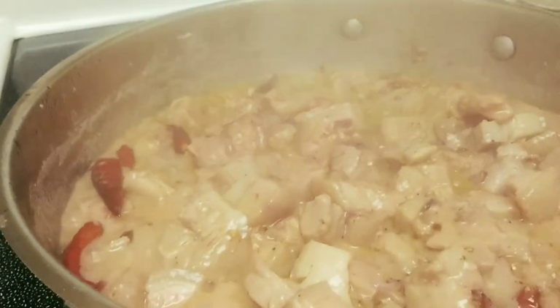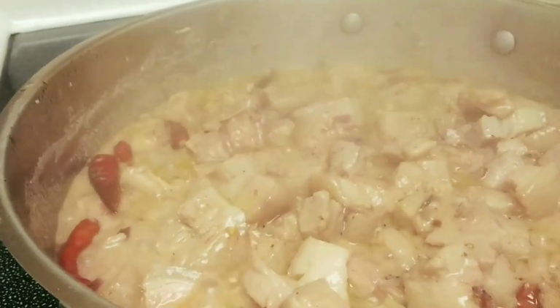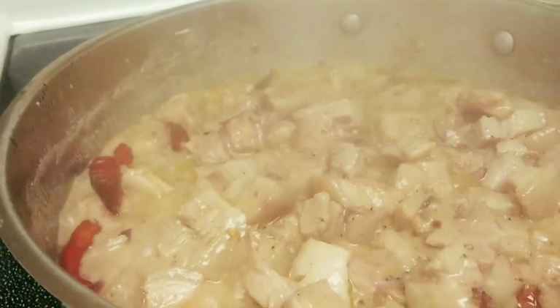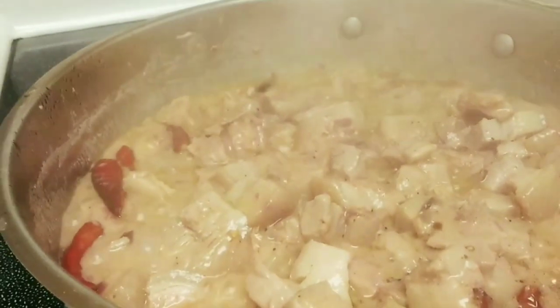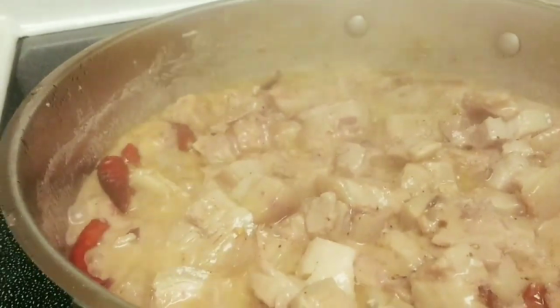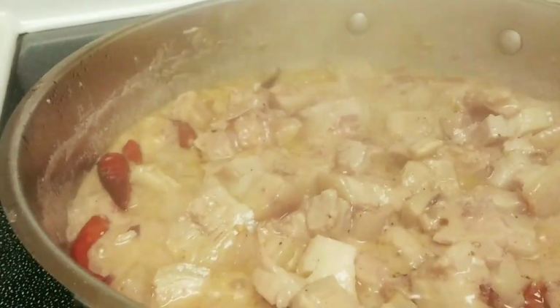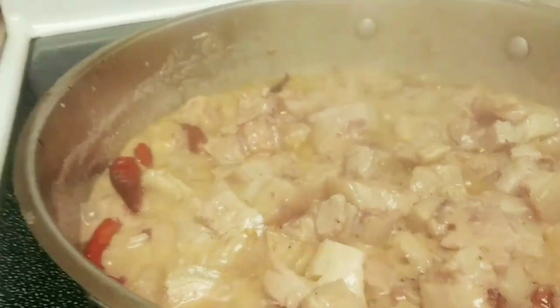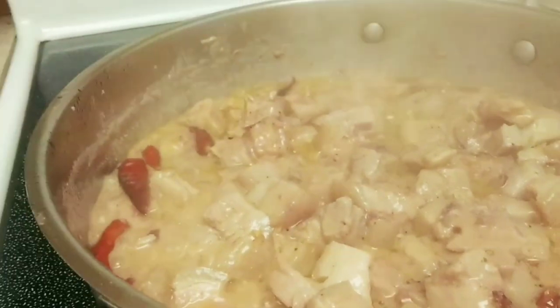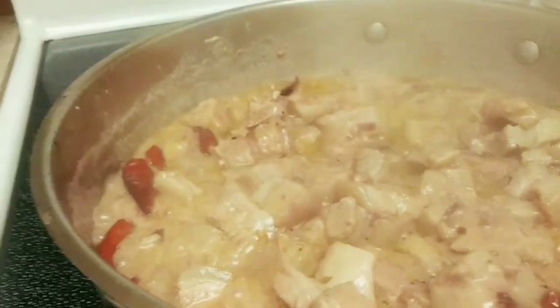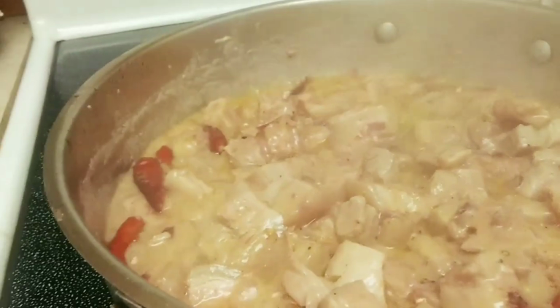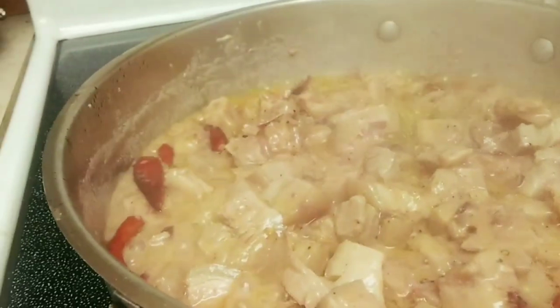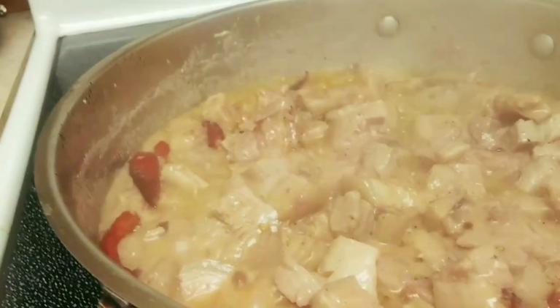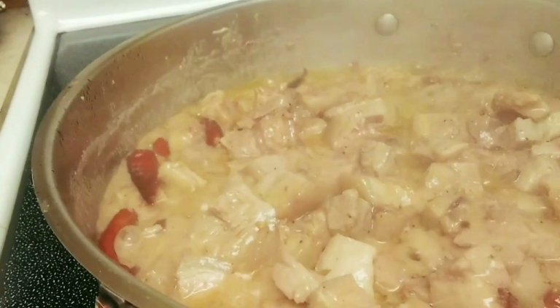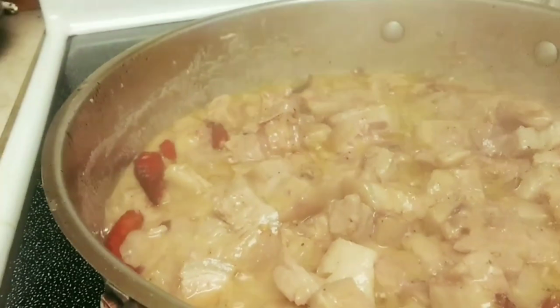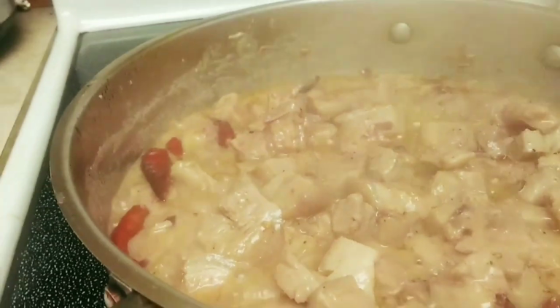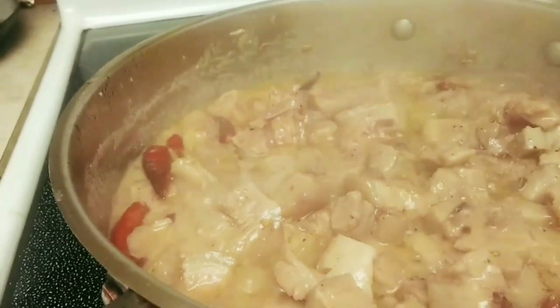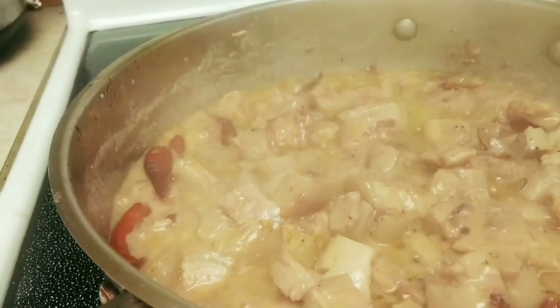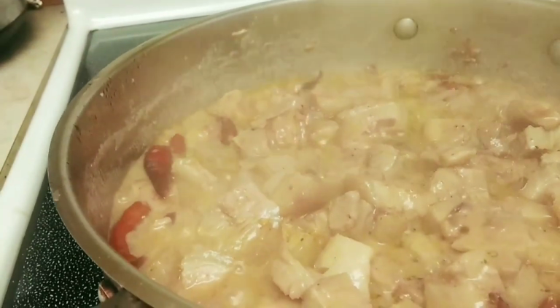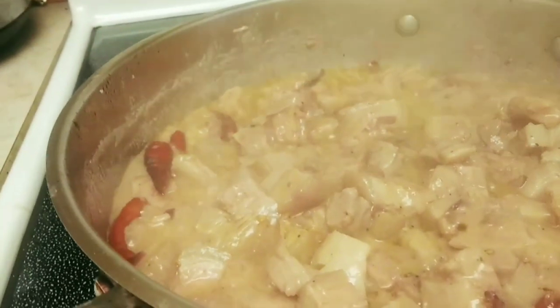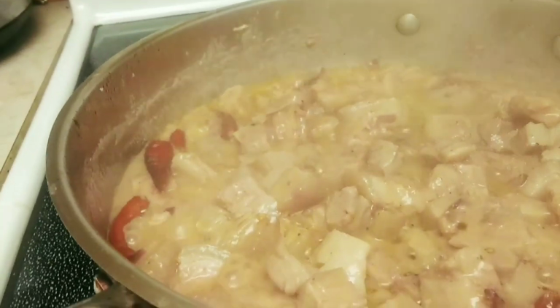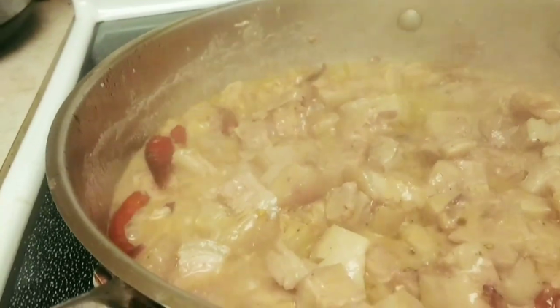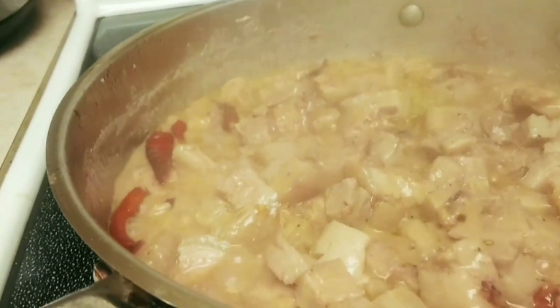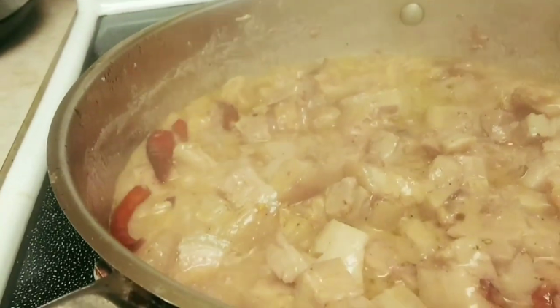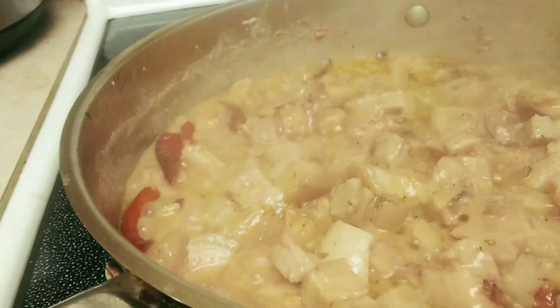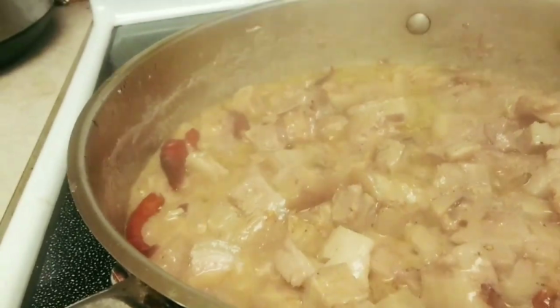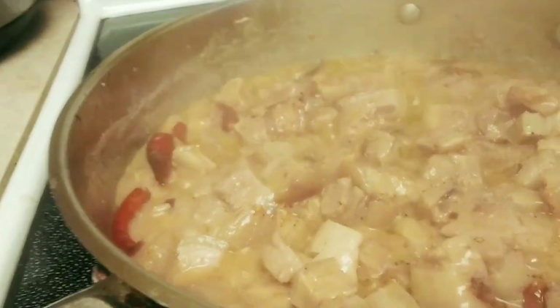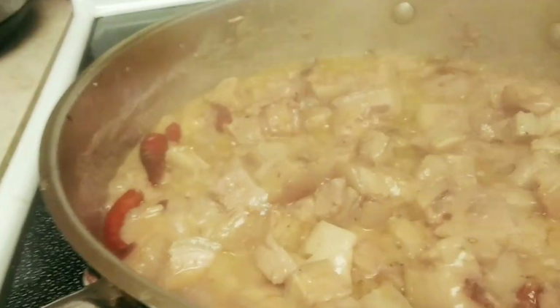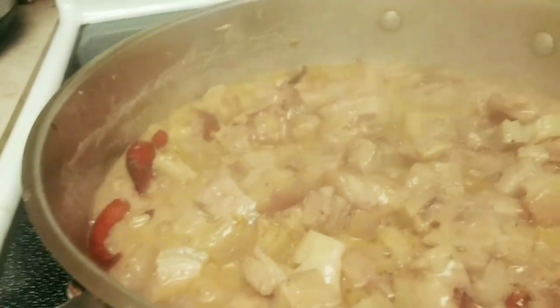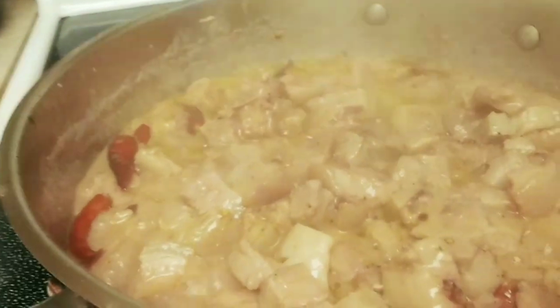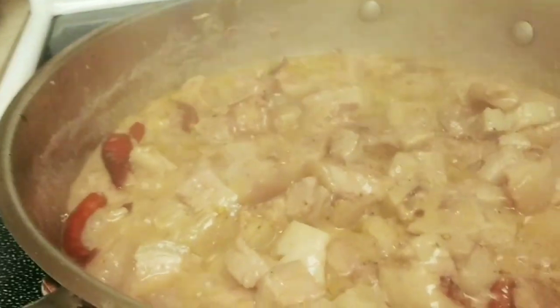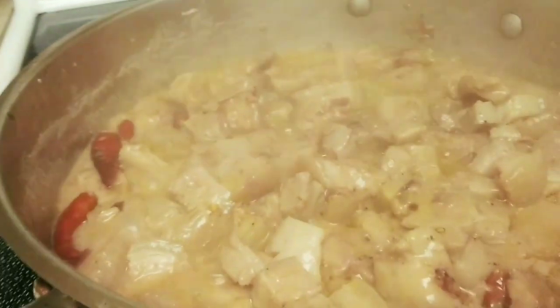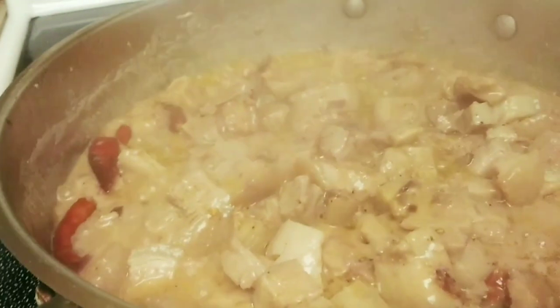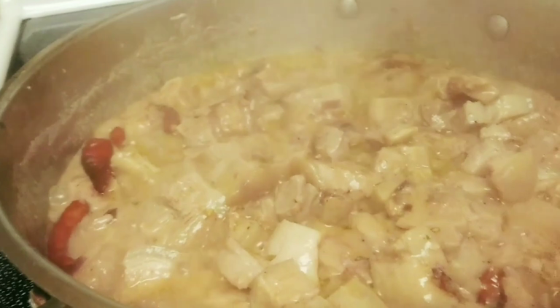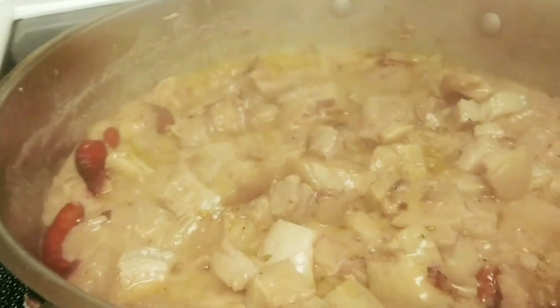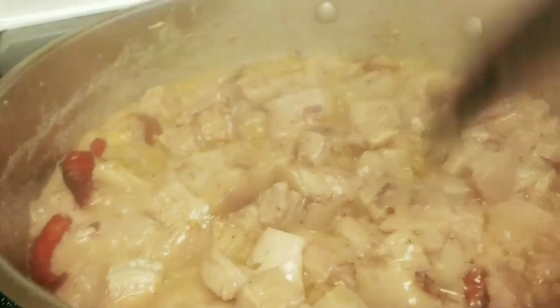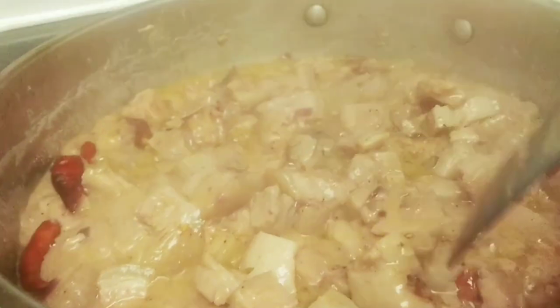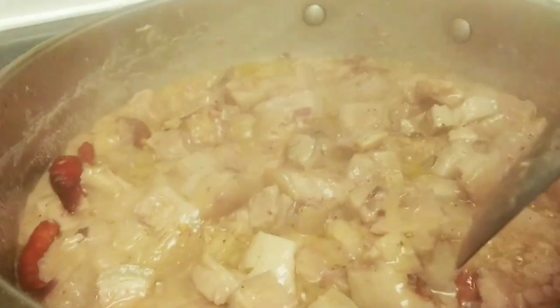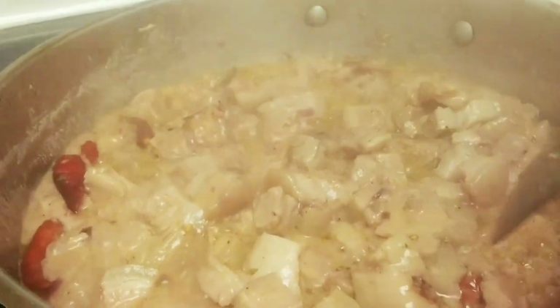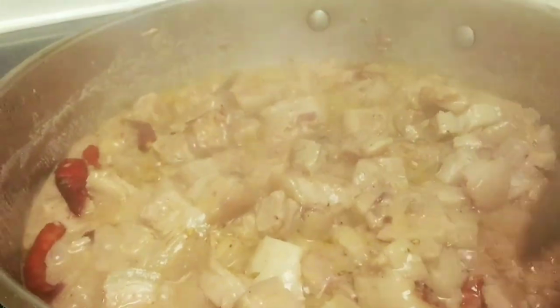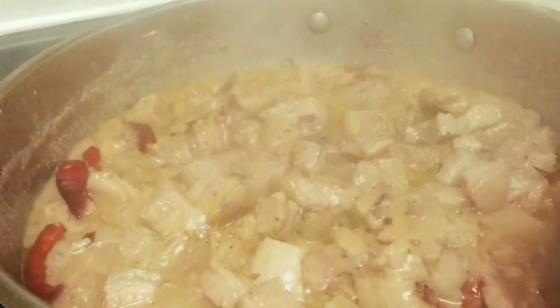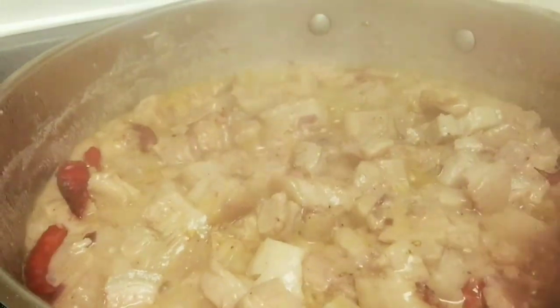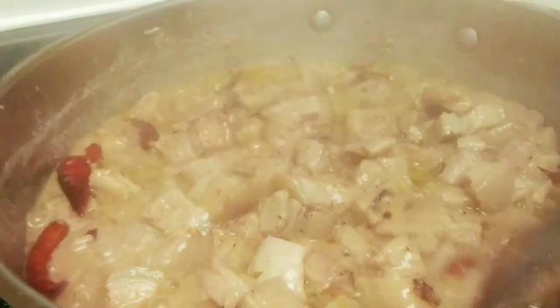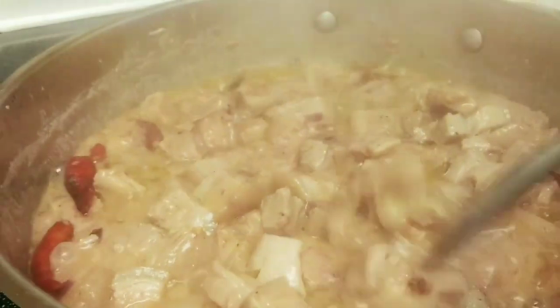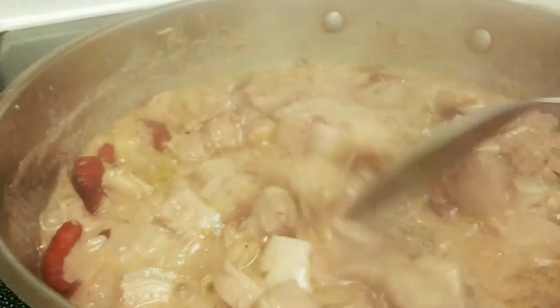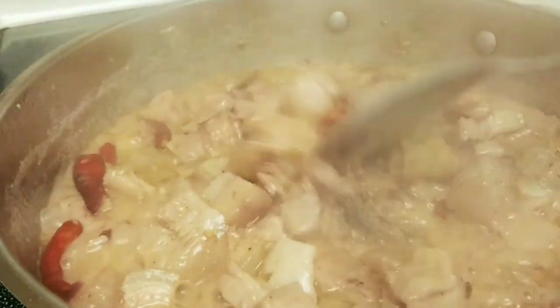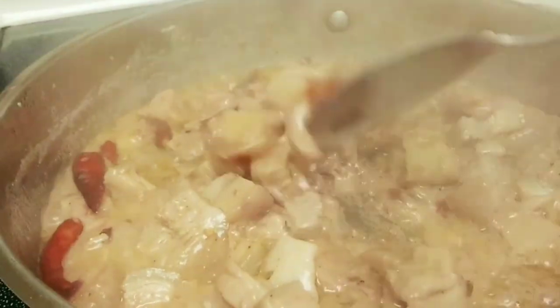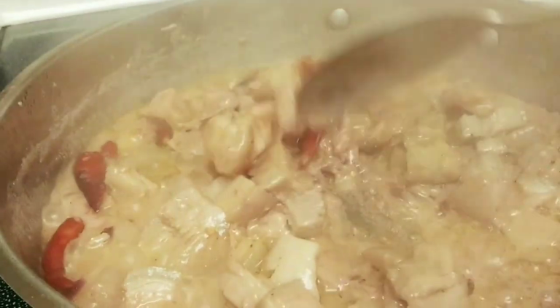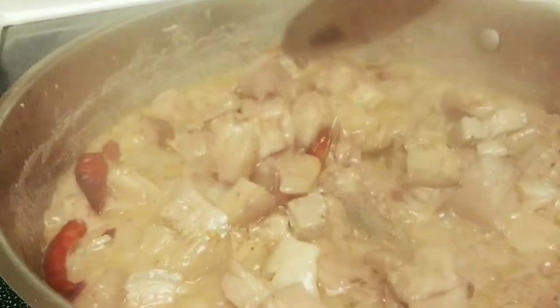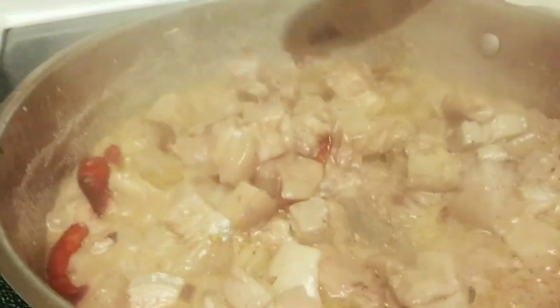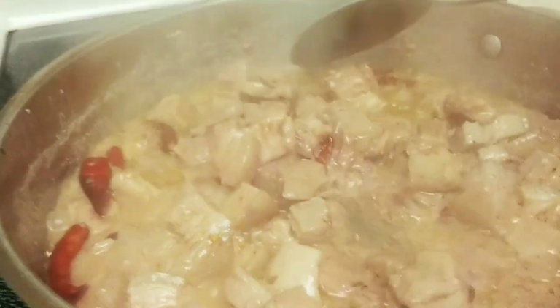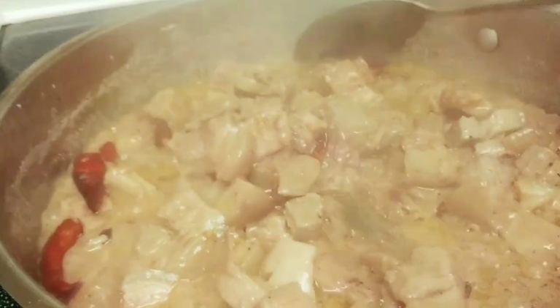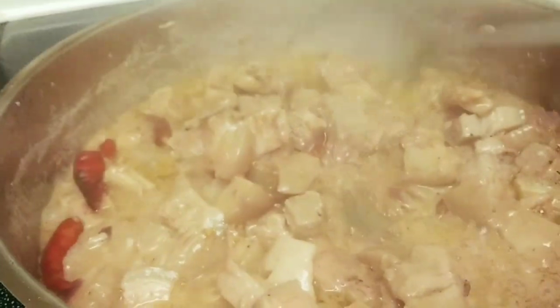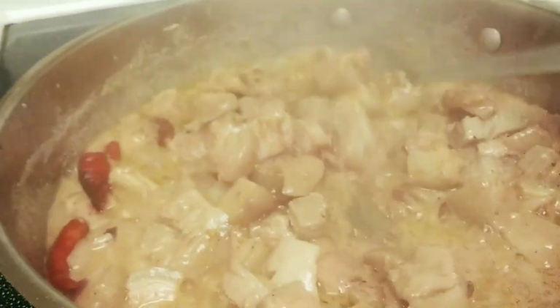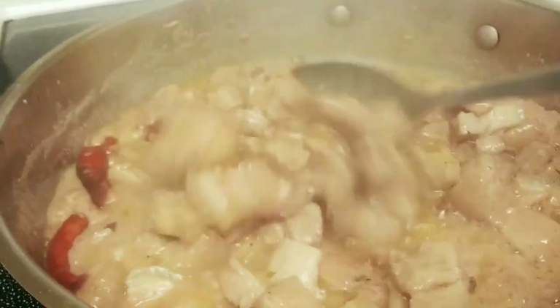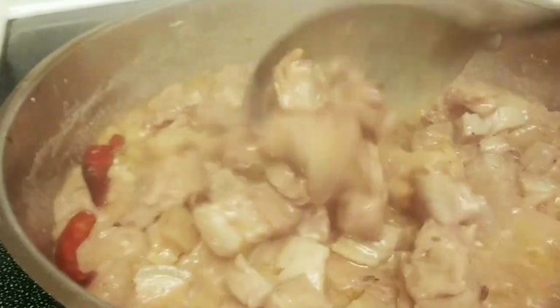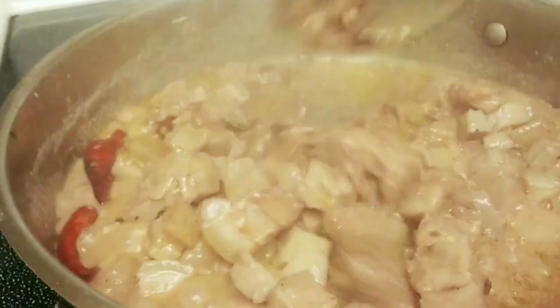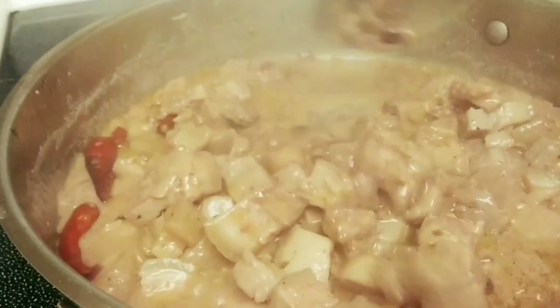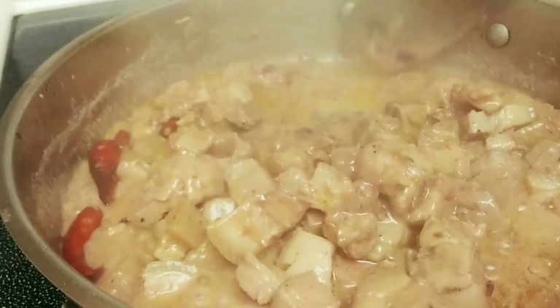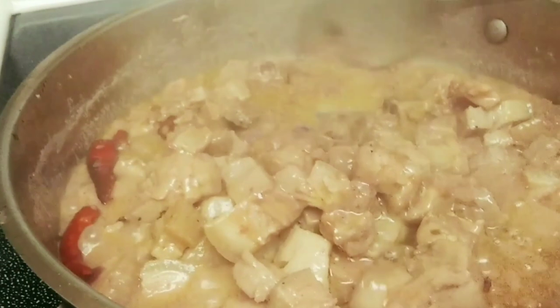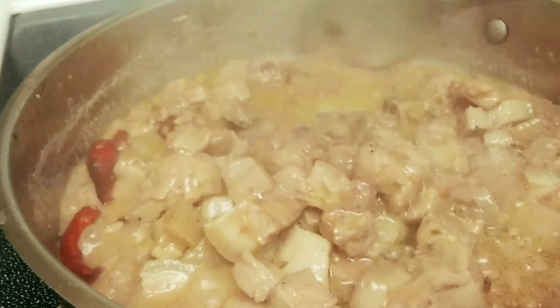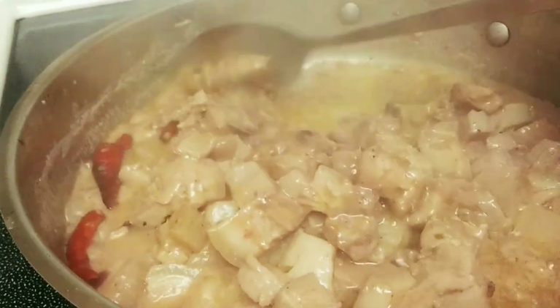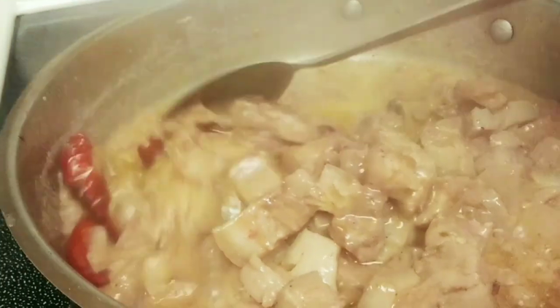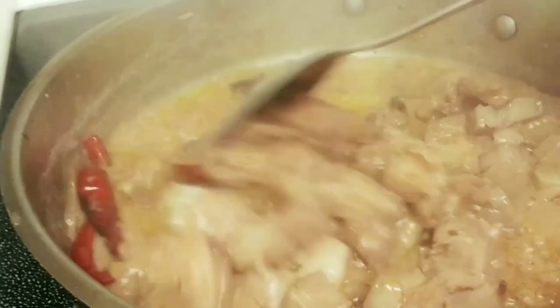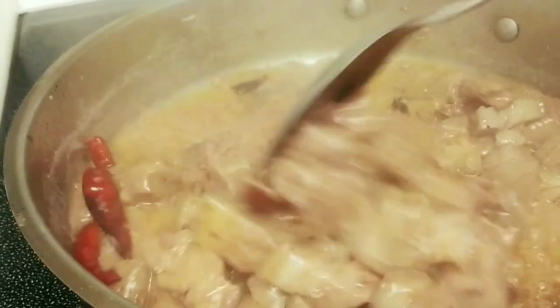And then we cut it — okay, so this is done. We just pour the sauce and it's already done.